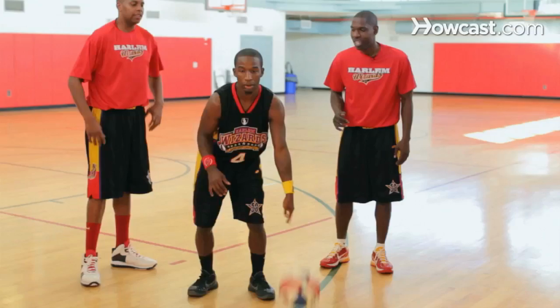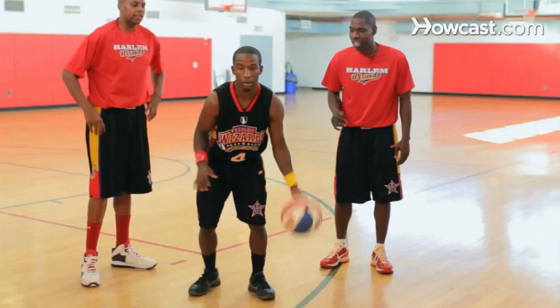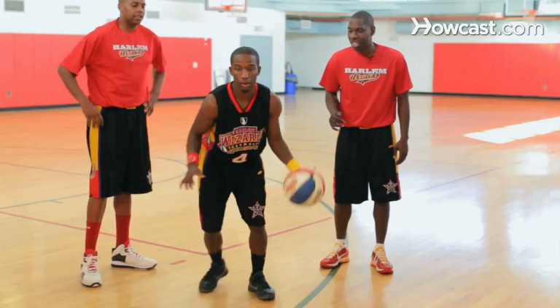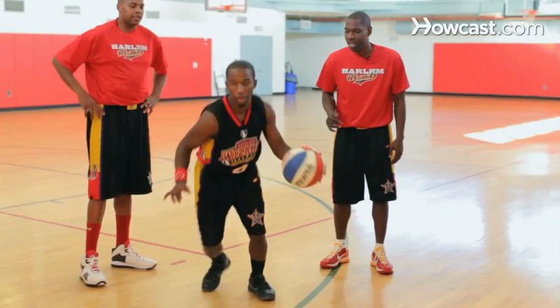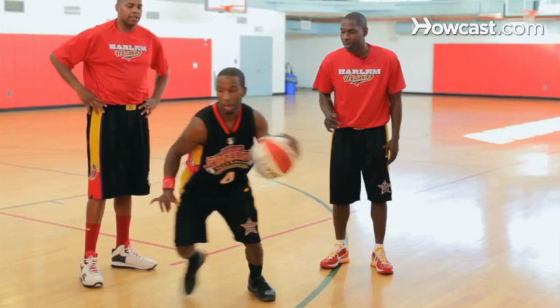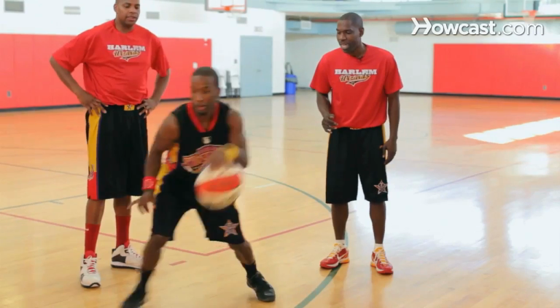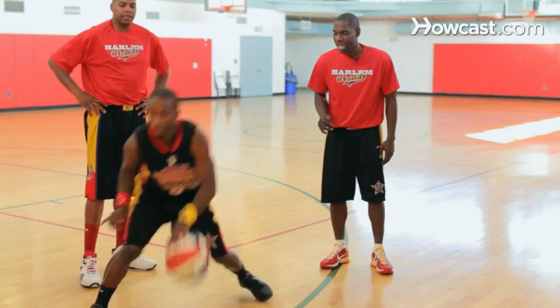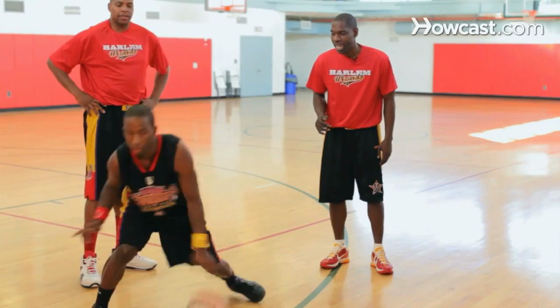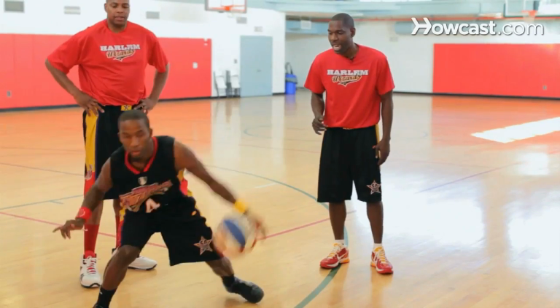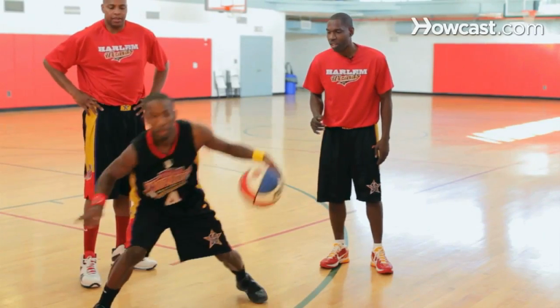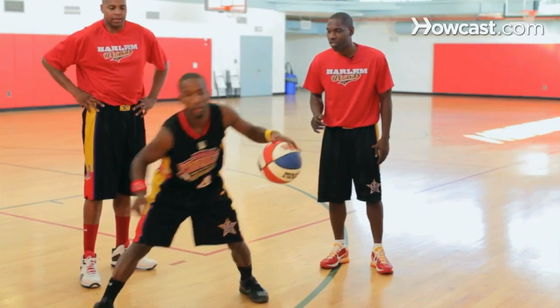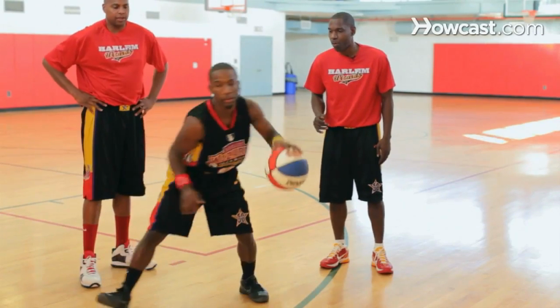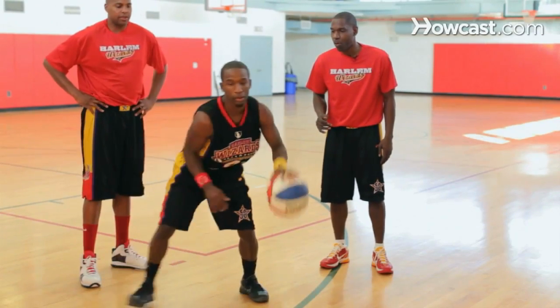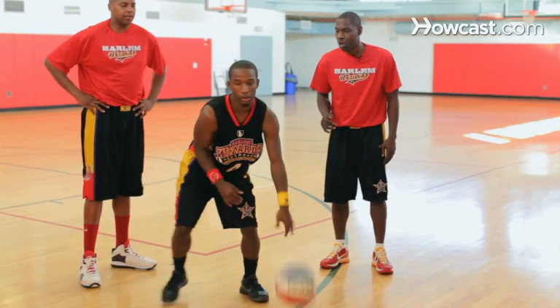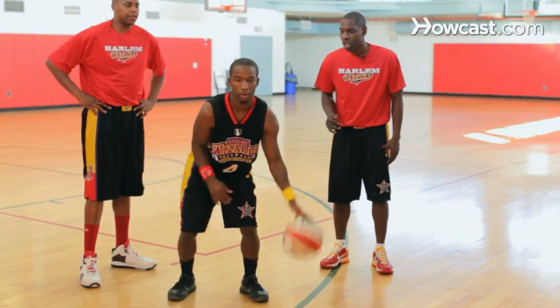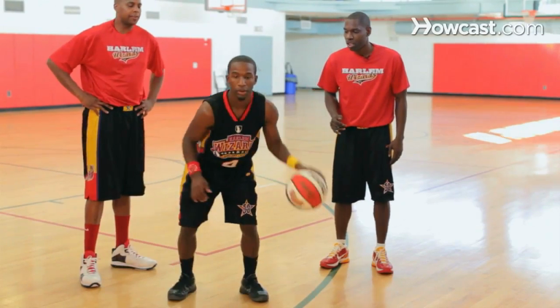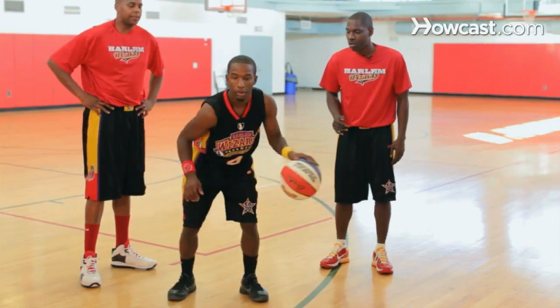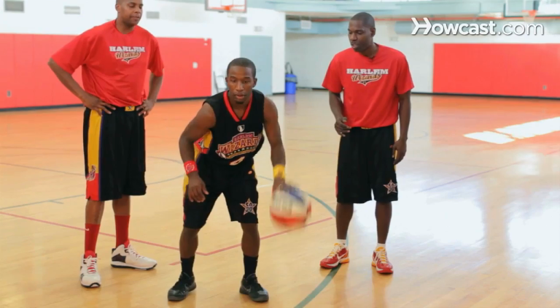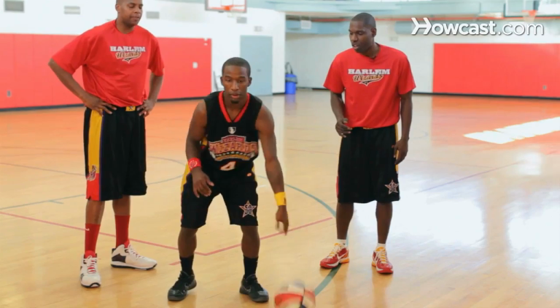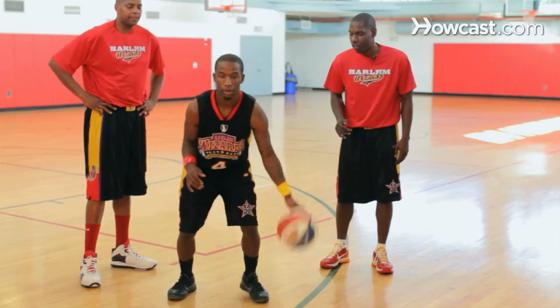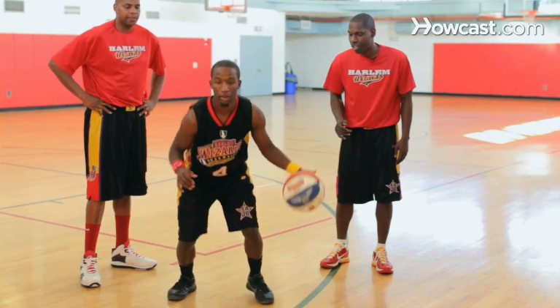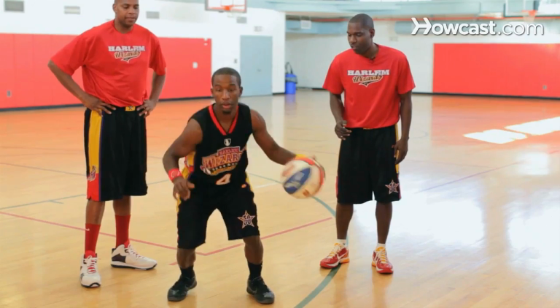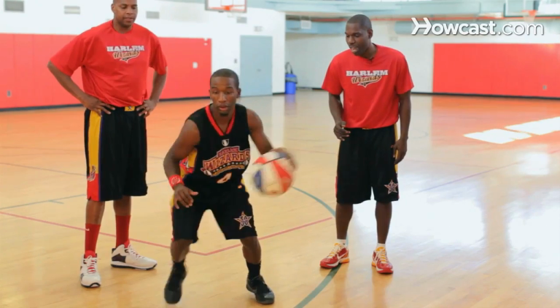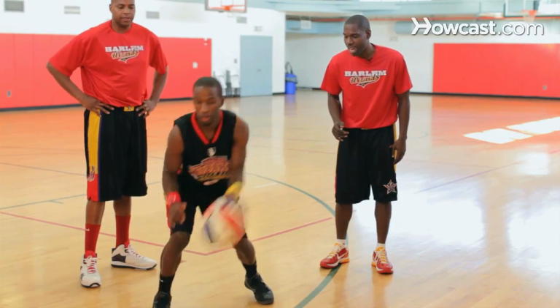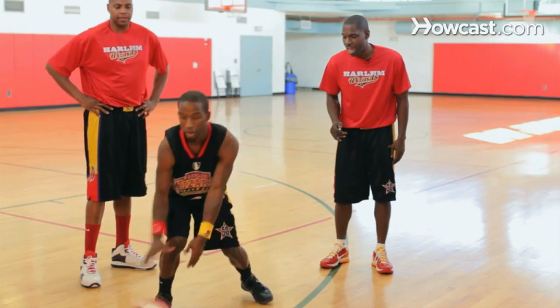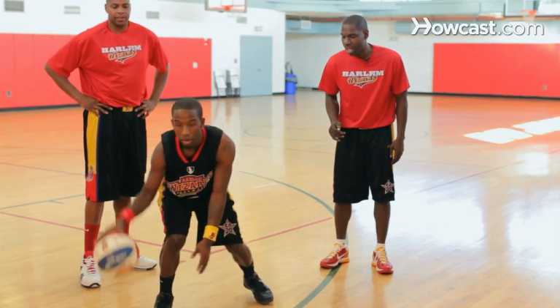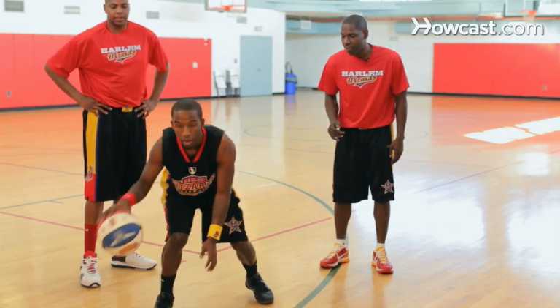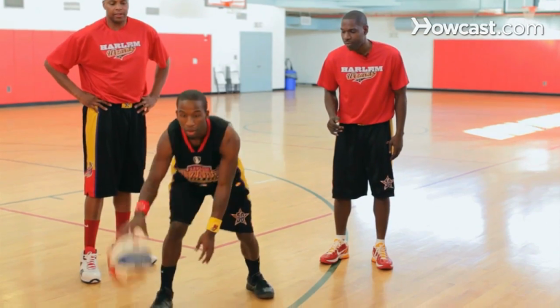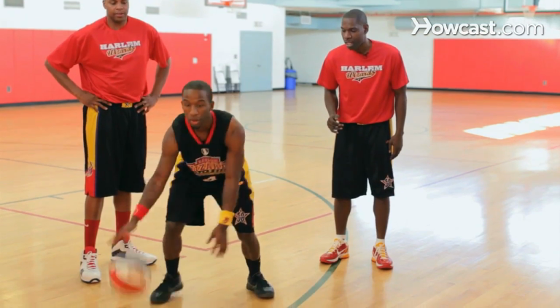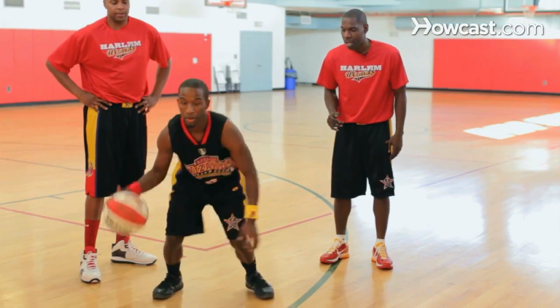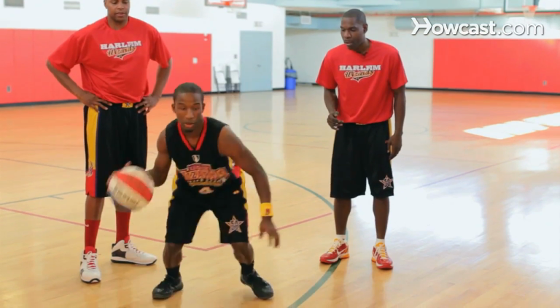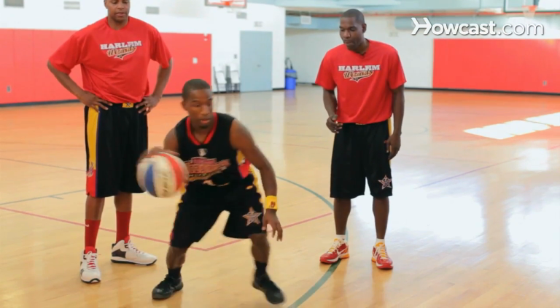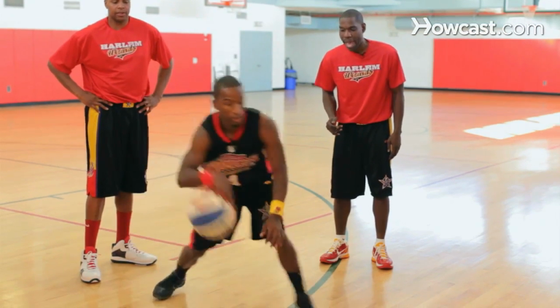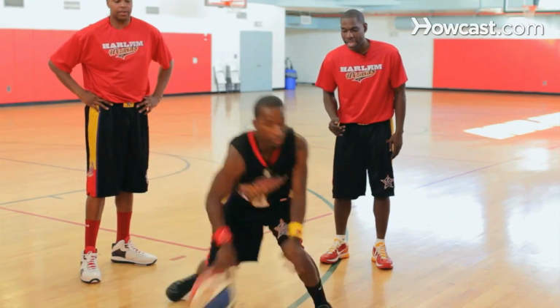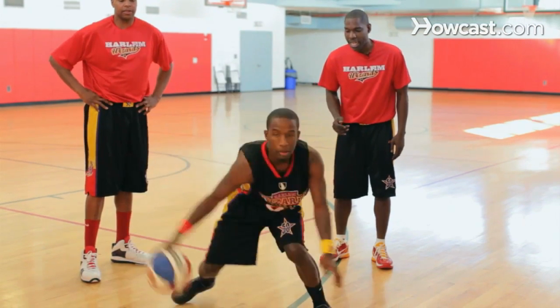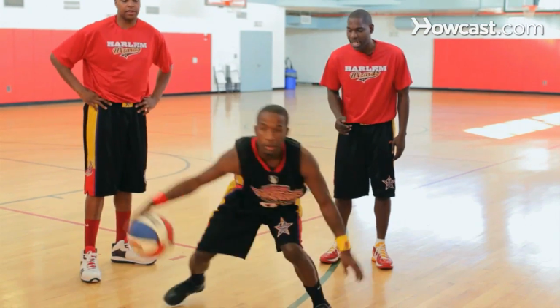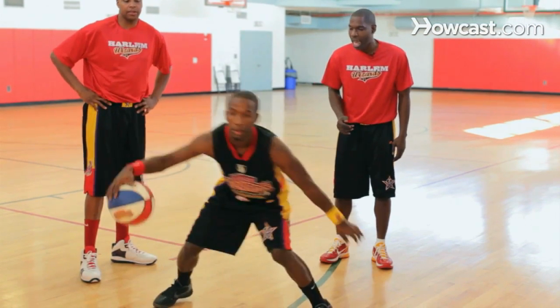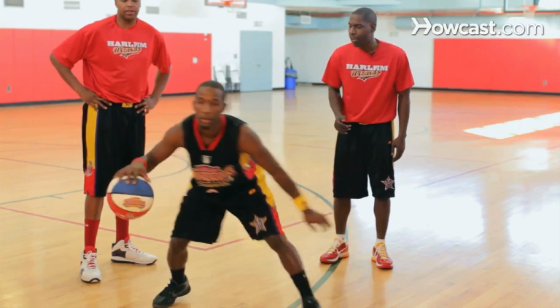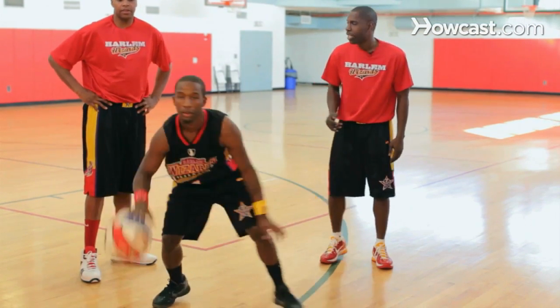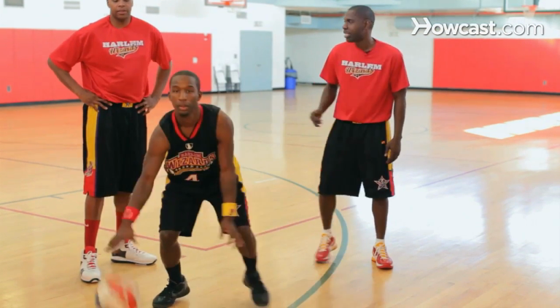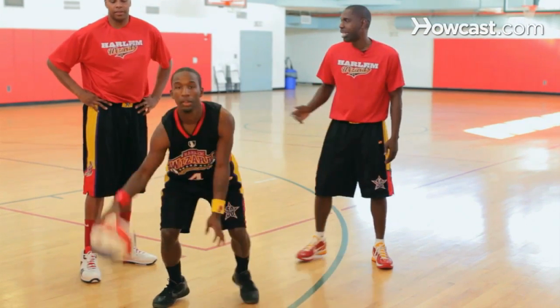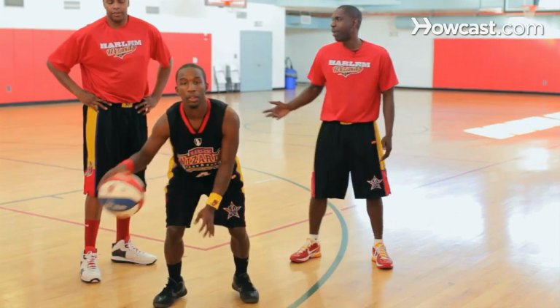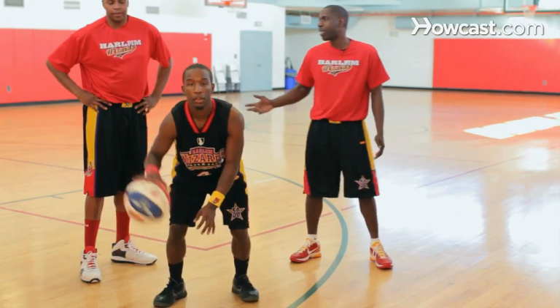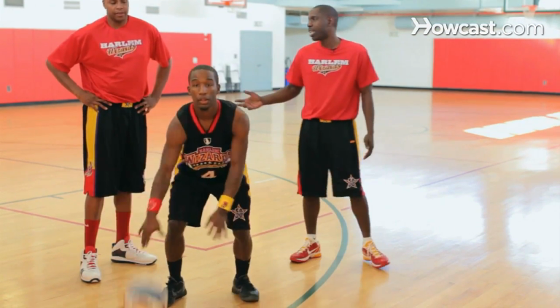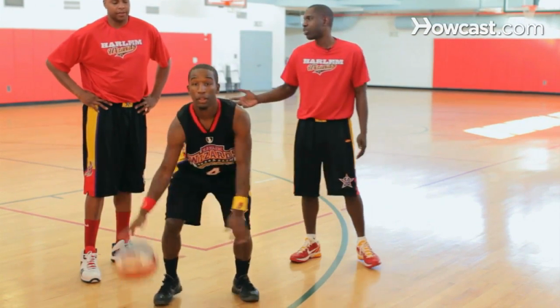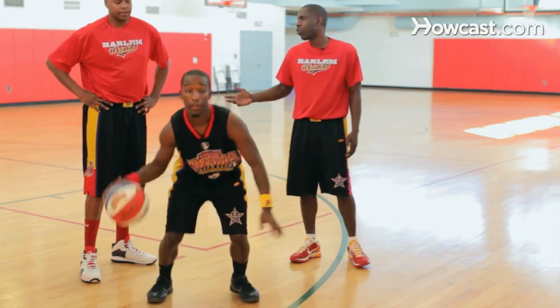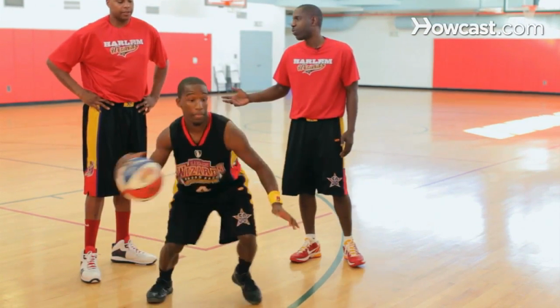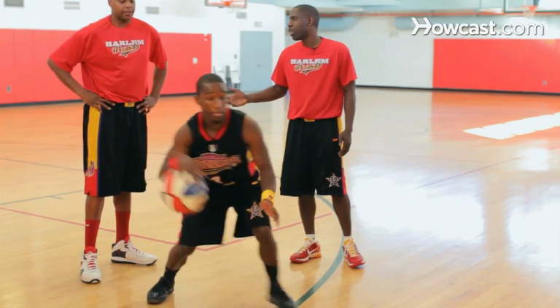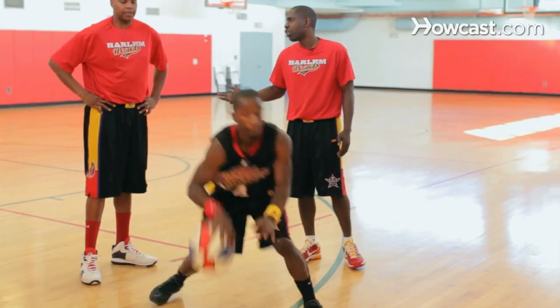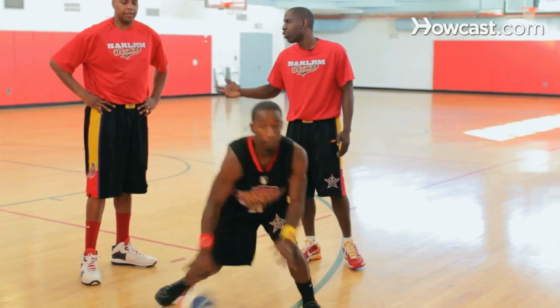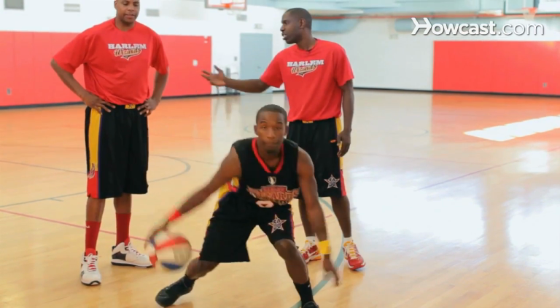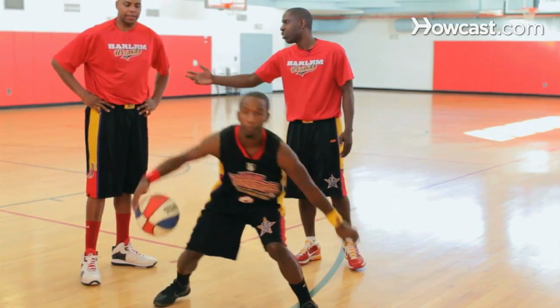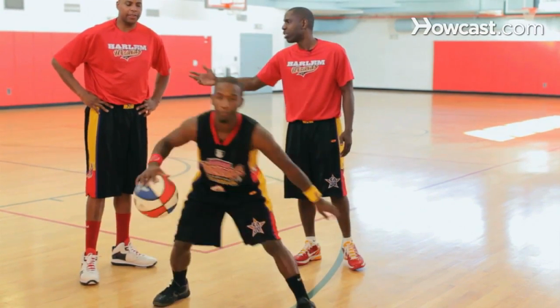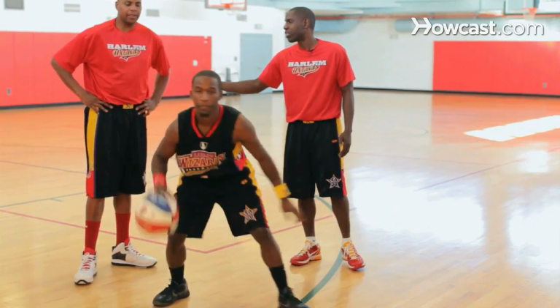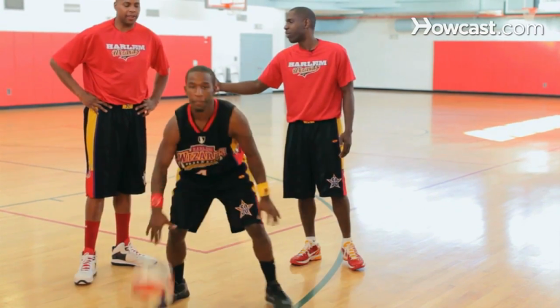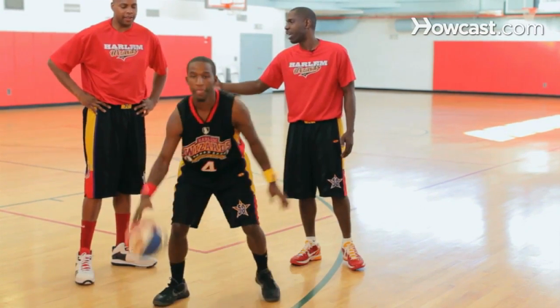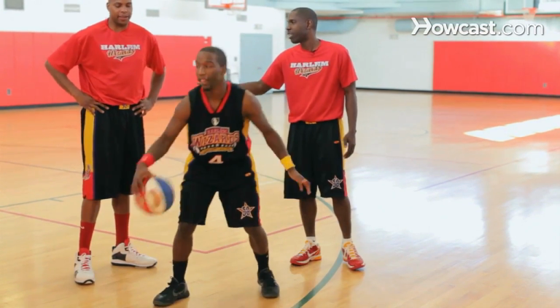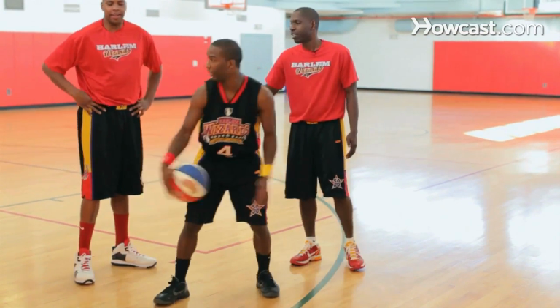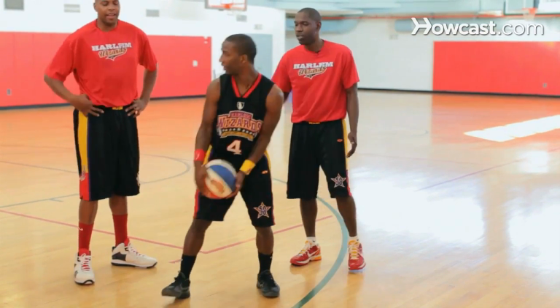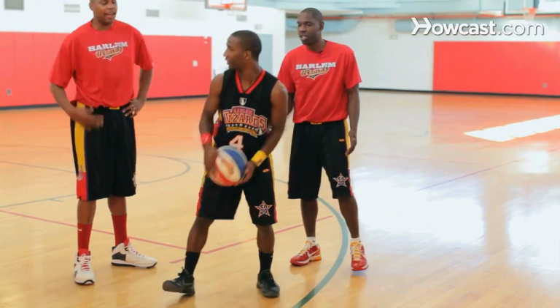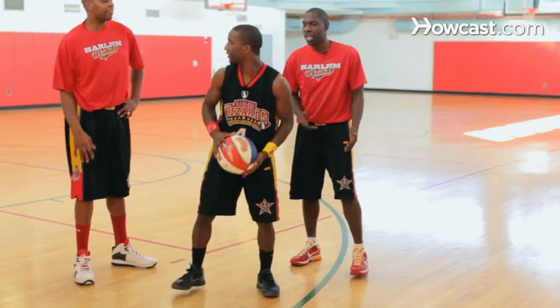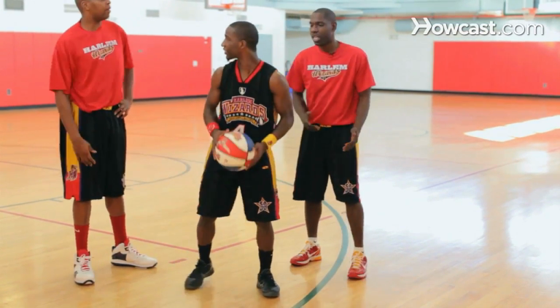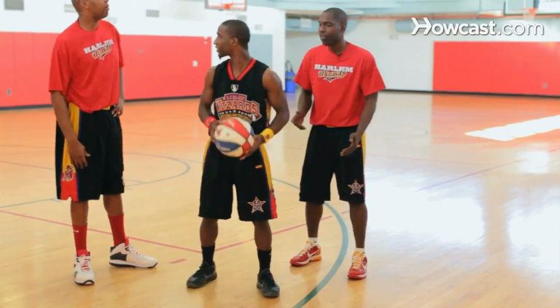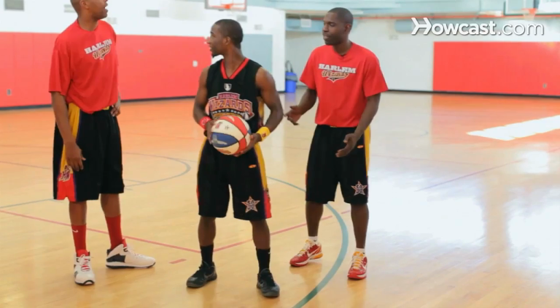Look at them. In-N-Out Dribble. Switch it over to the right hand. Back. In-N-Out. Same thing, Swoop. You can do this, man. I just got to practice.